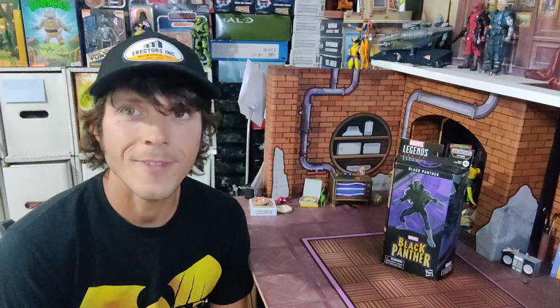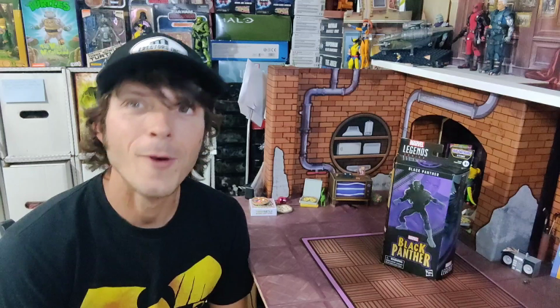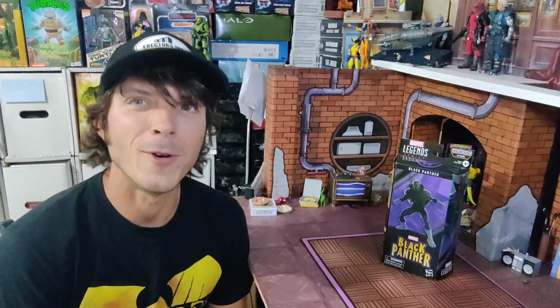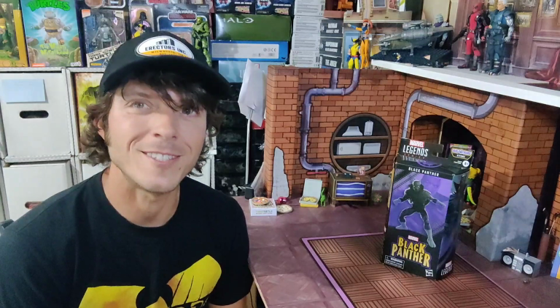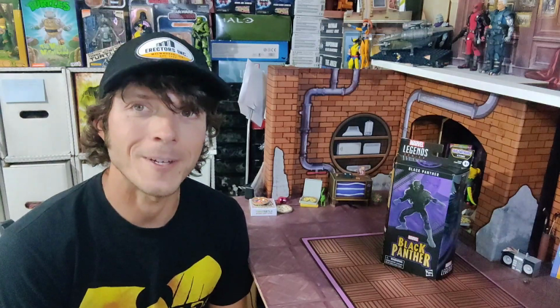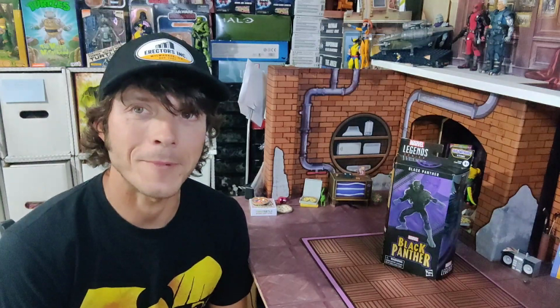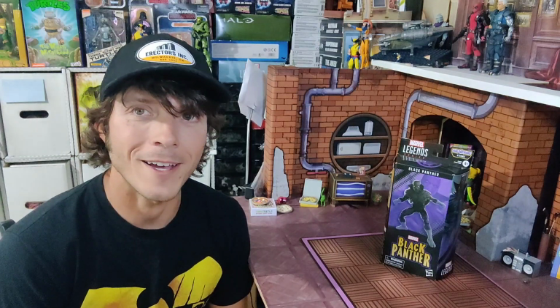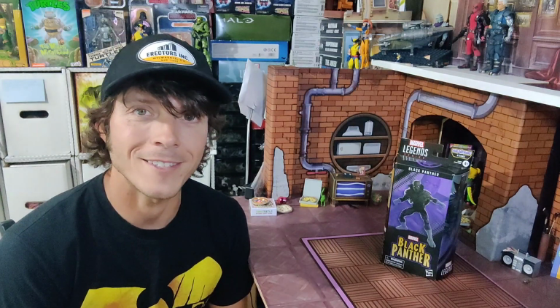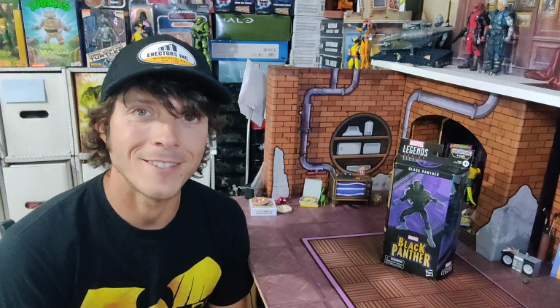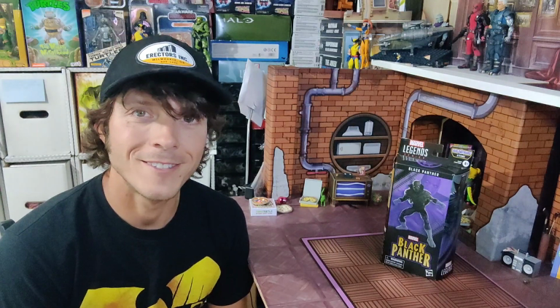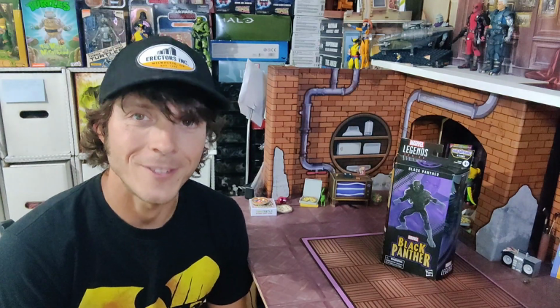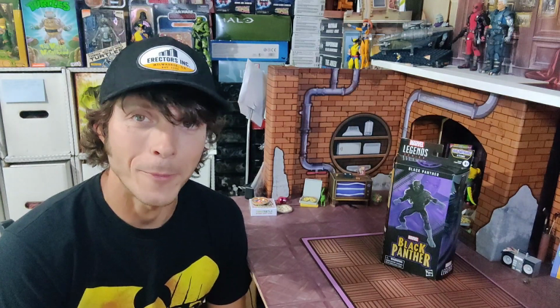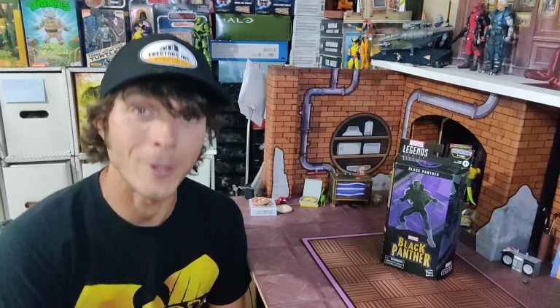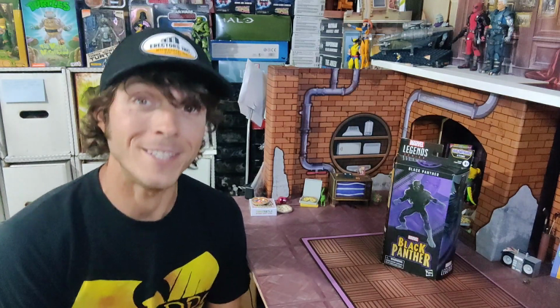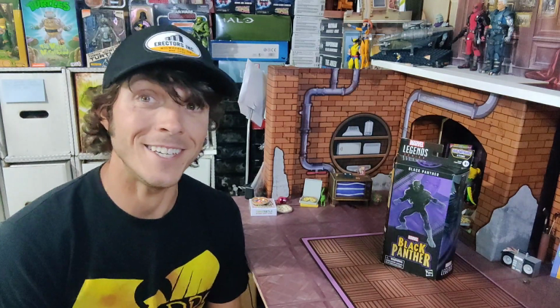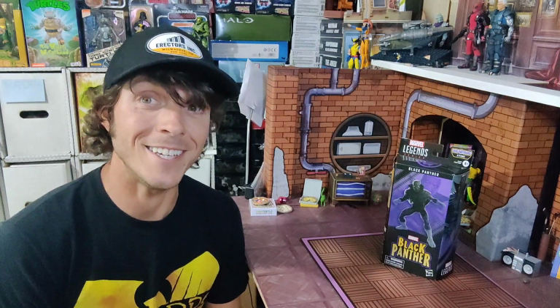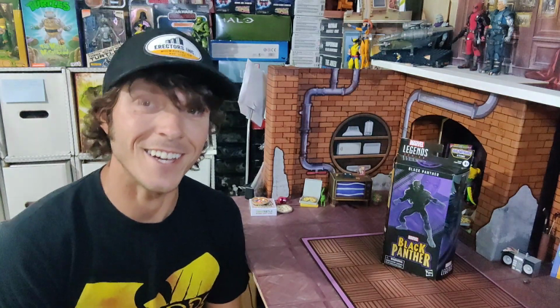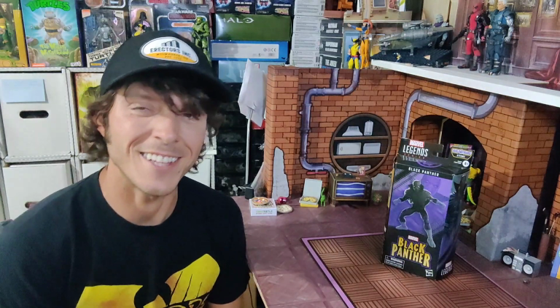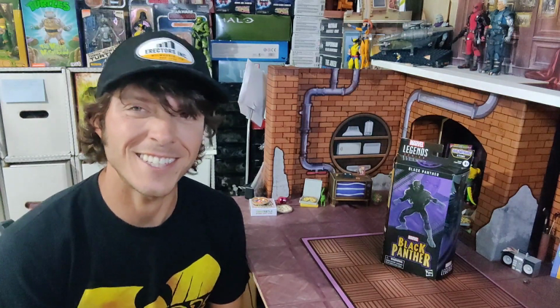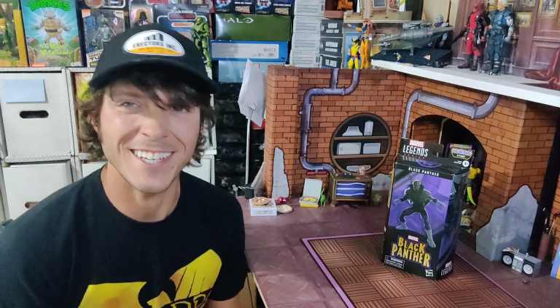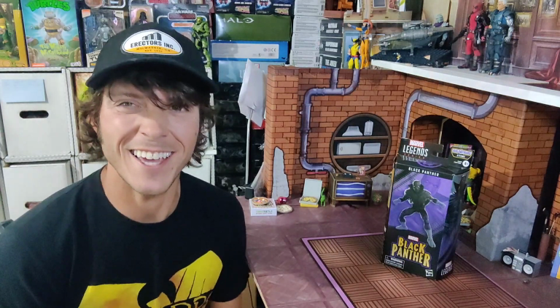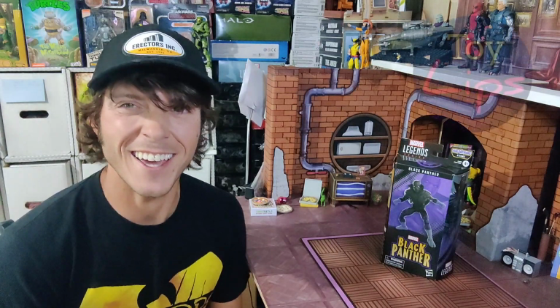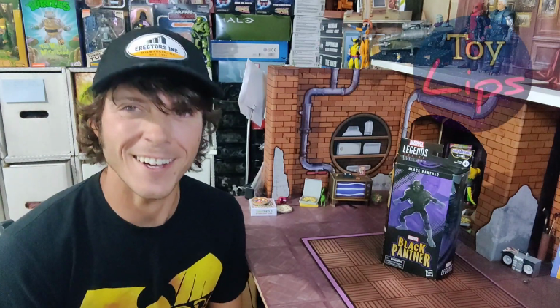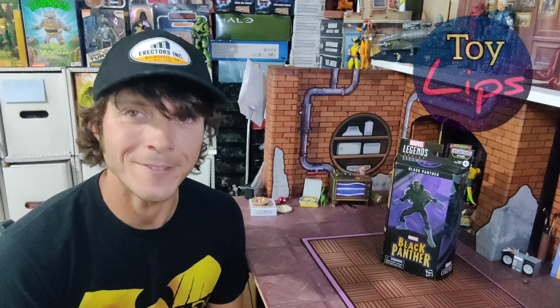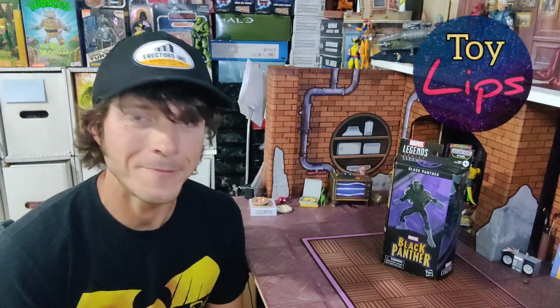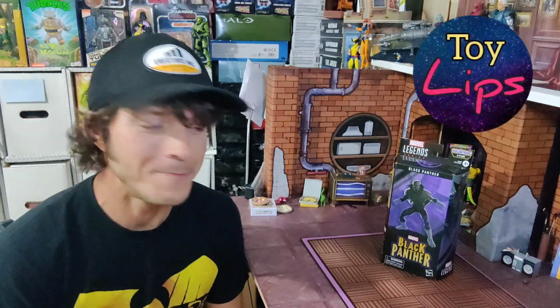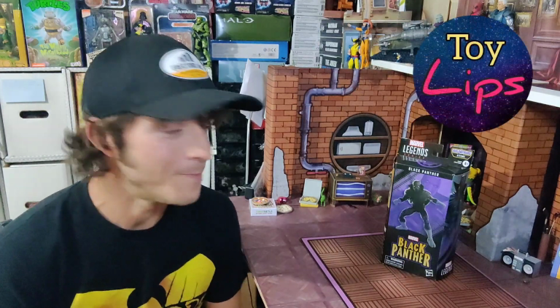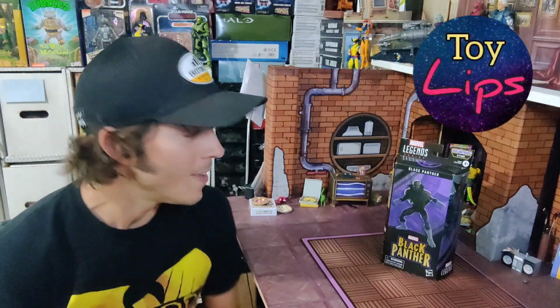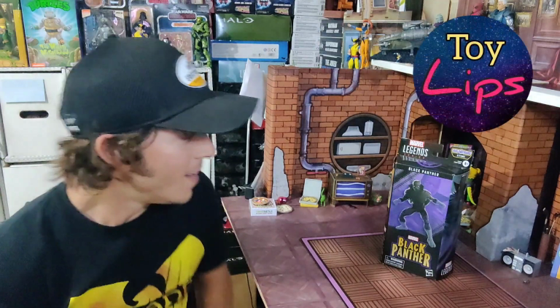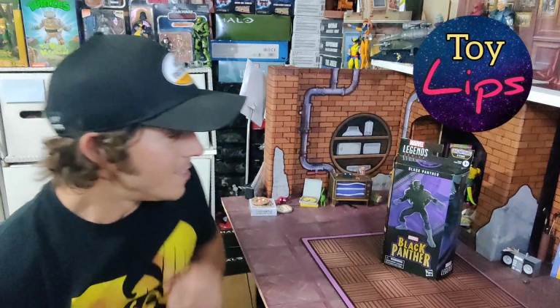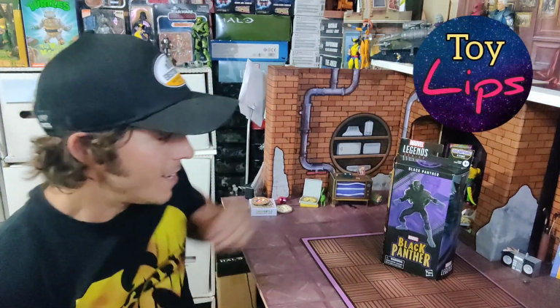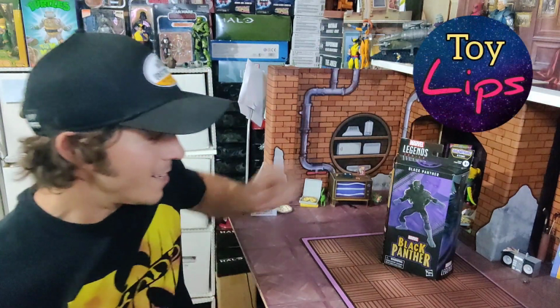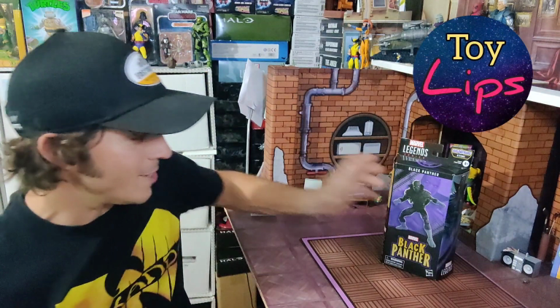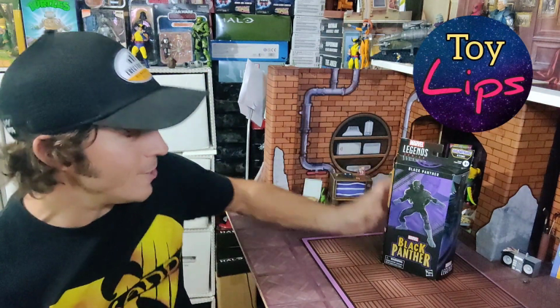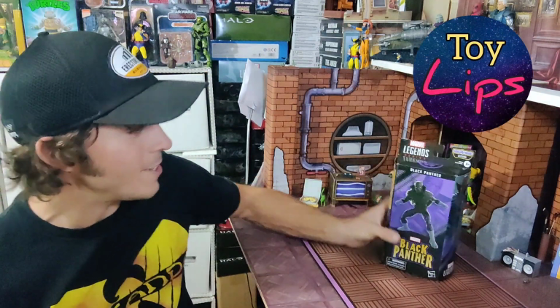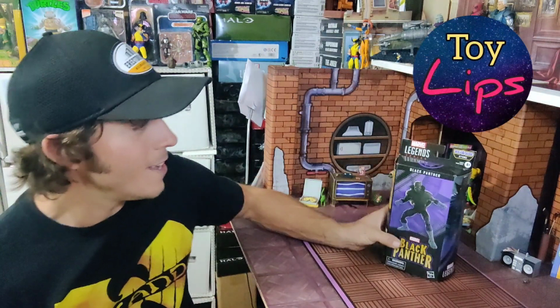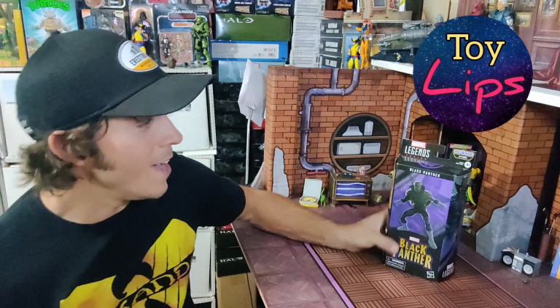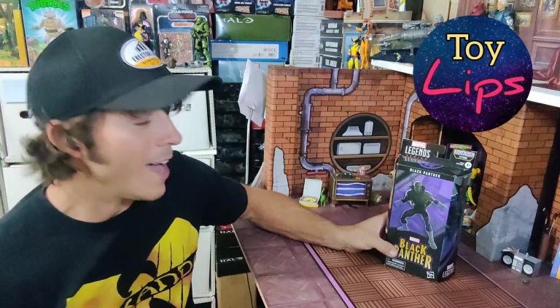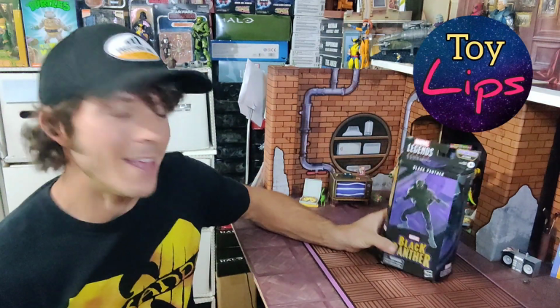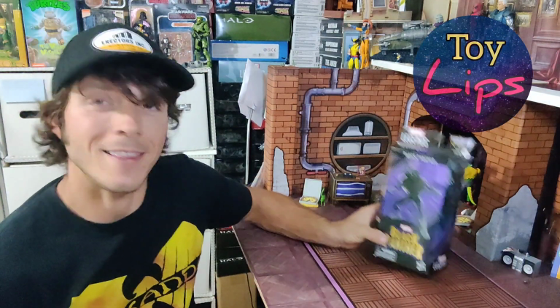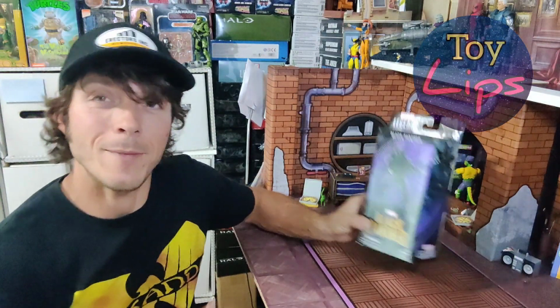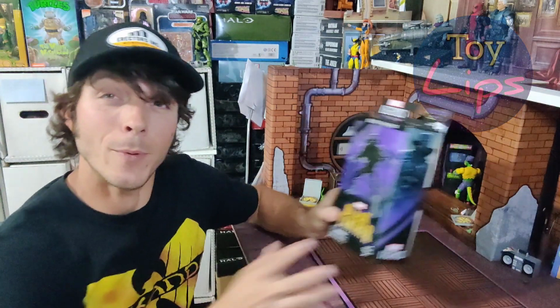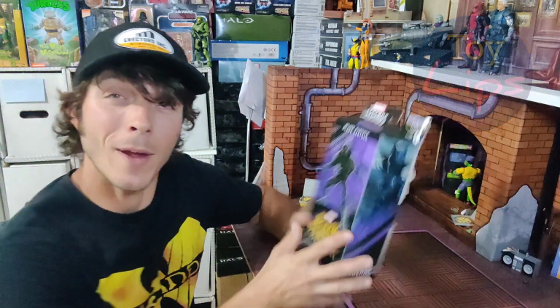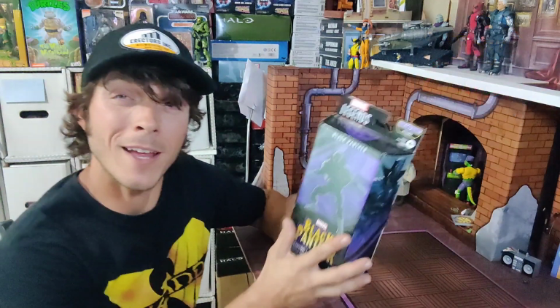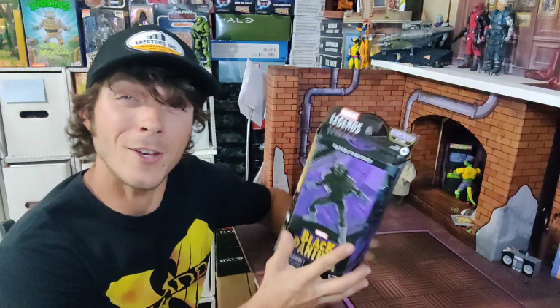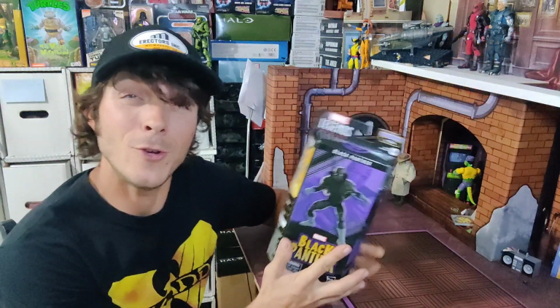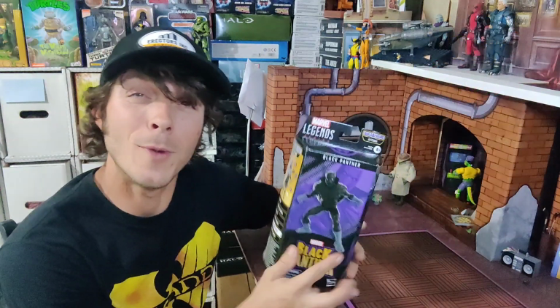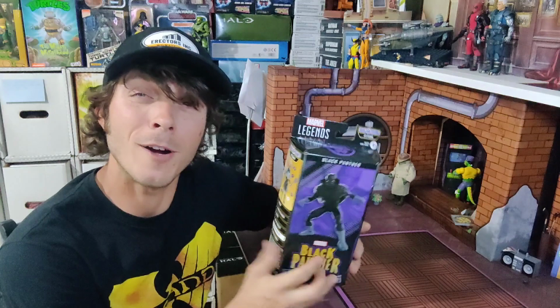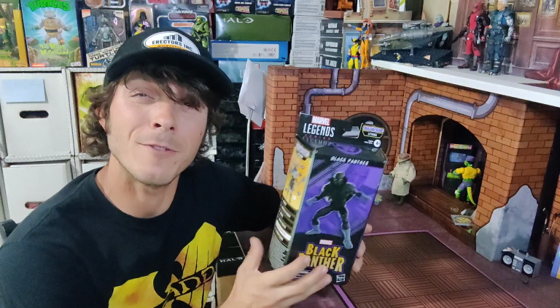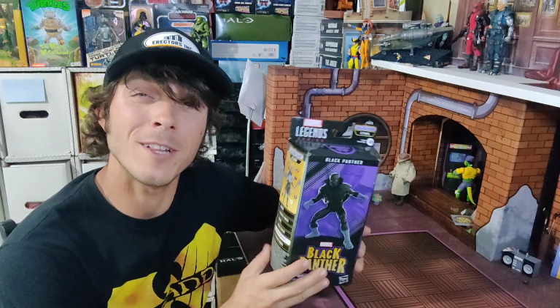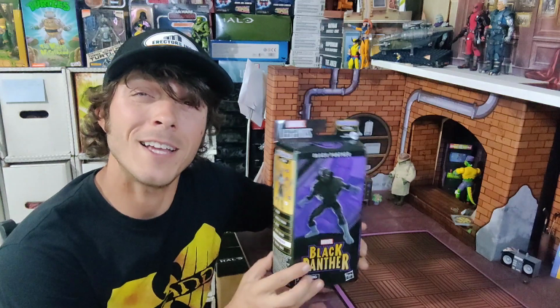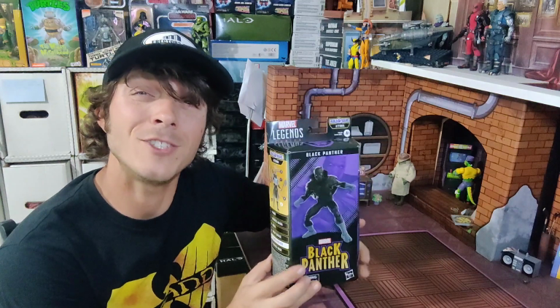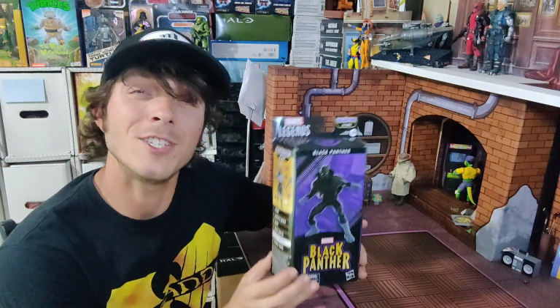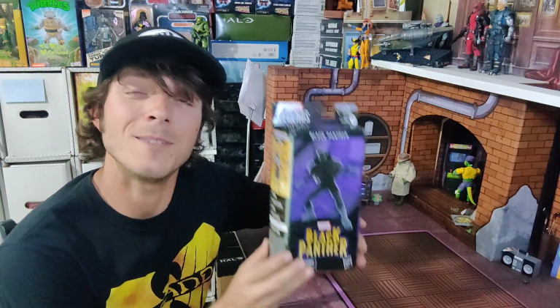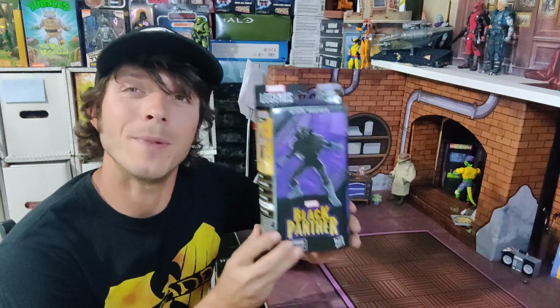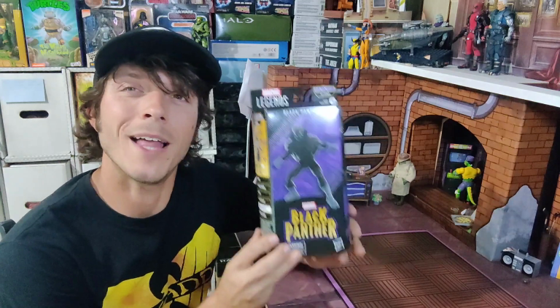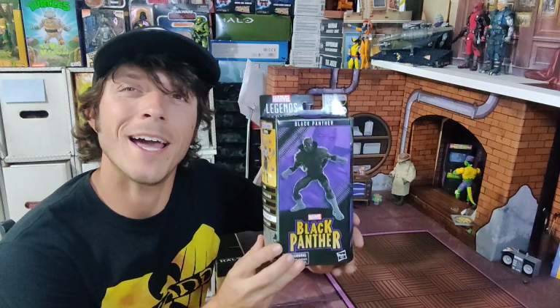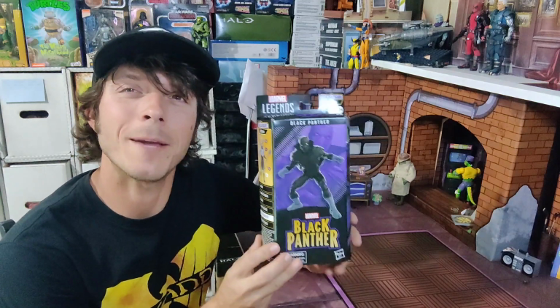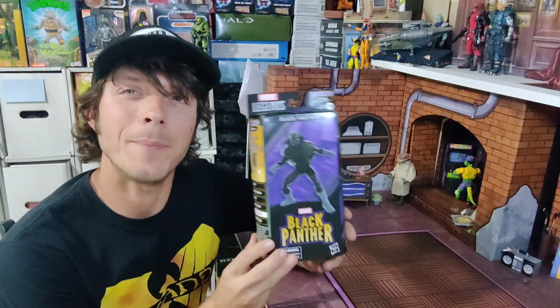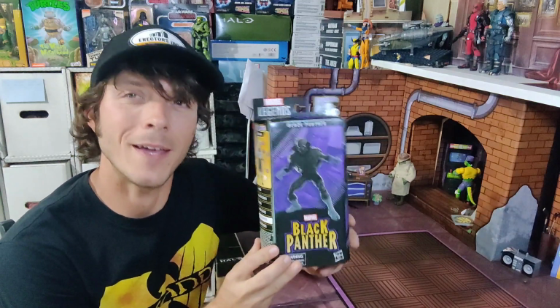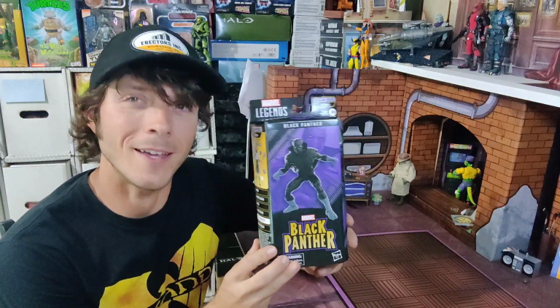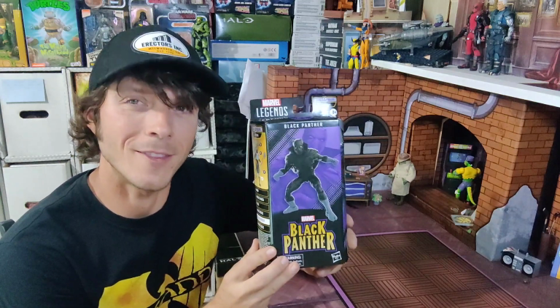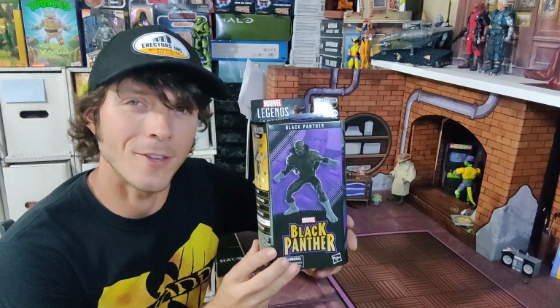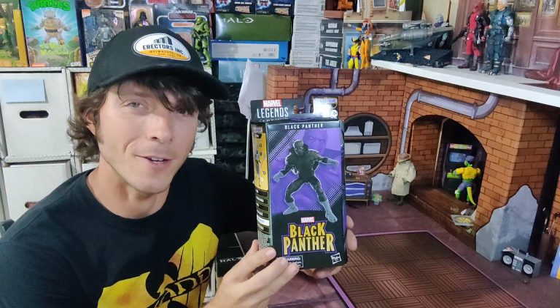What's up guys, your boy D on the TL taking a look at the brand new Marvel Legends Black Panther.